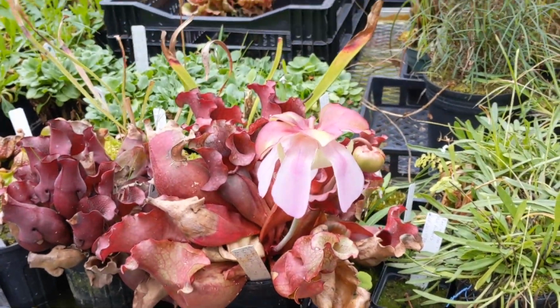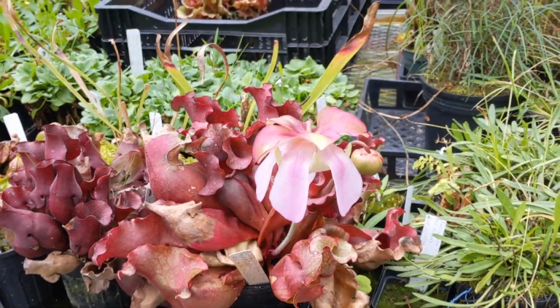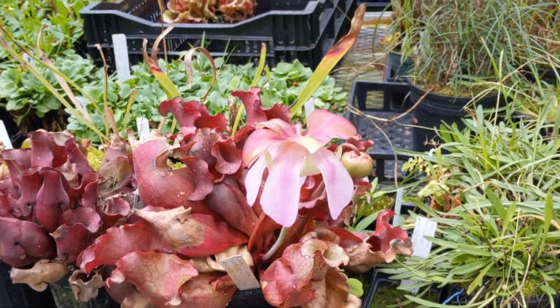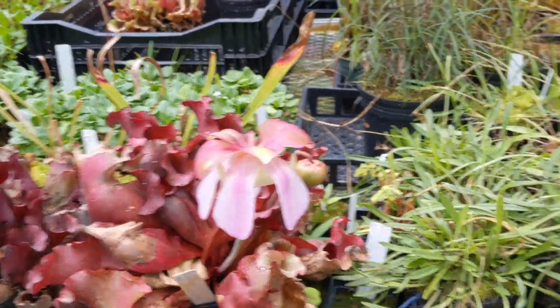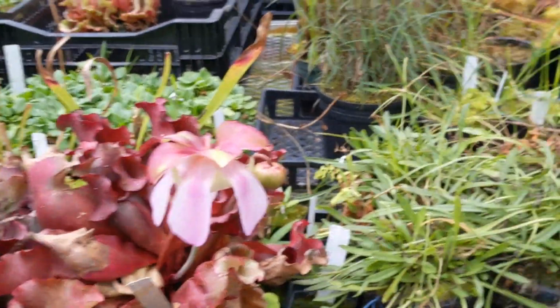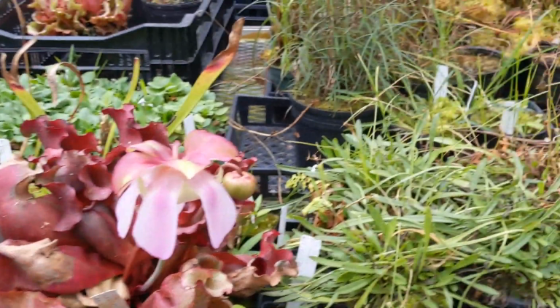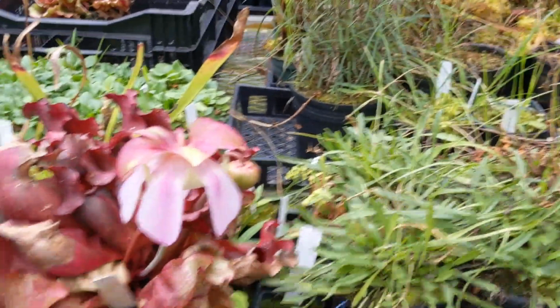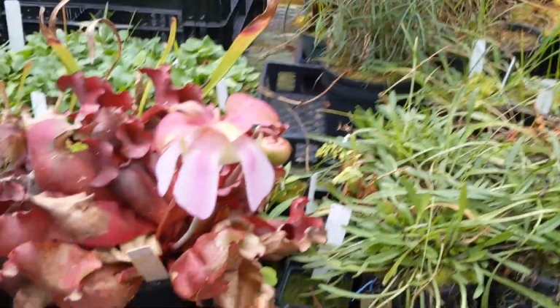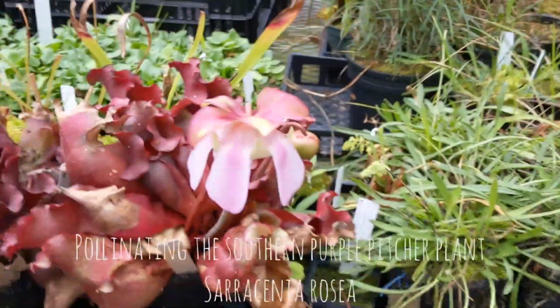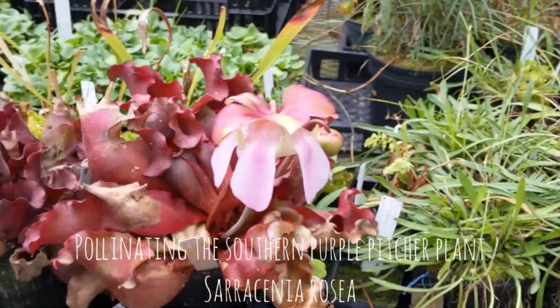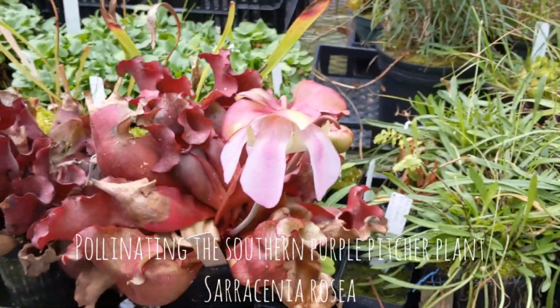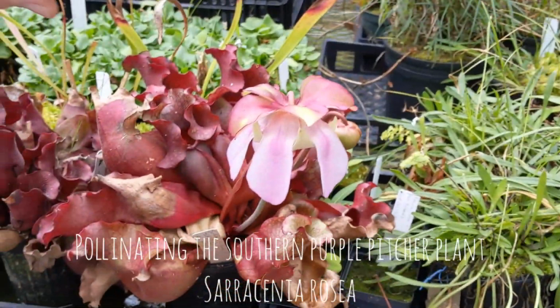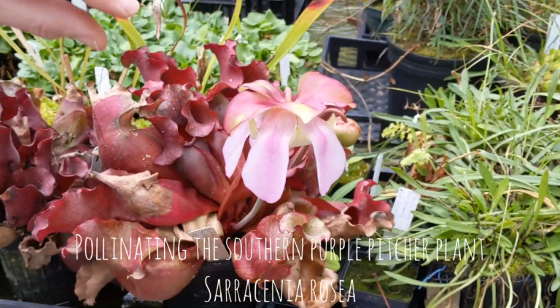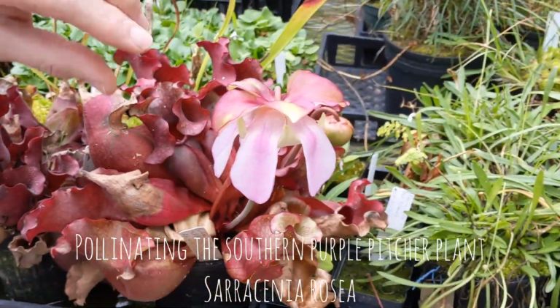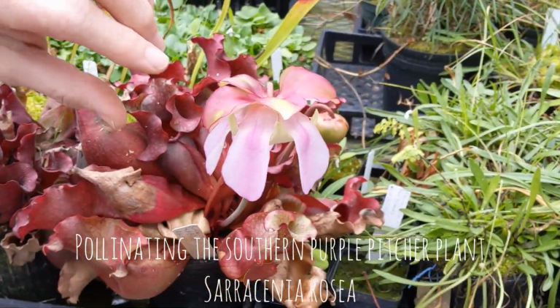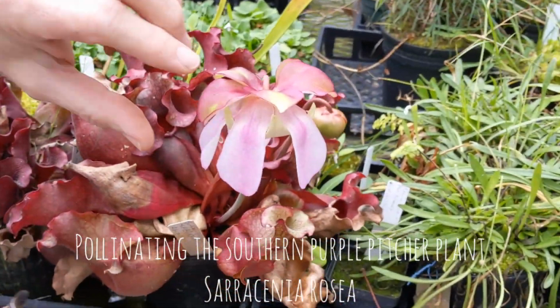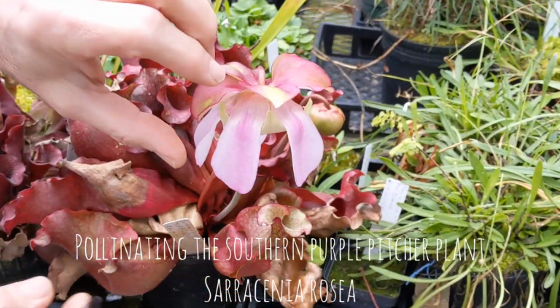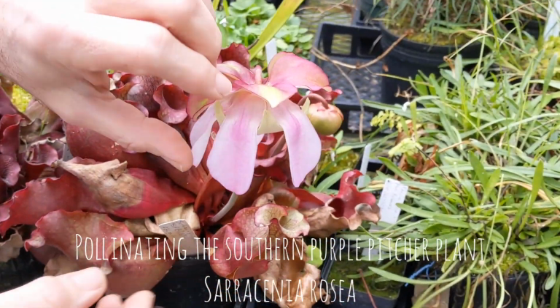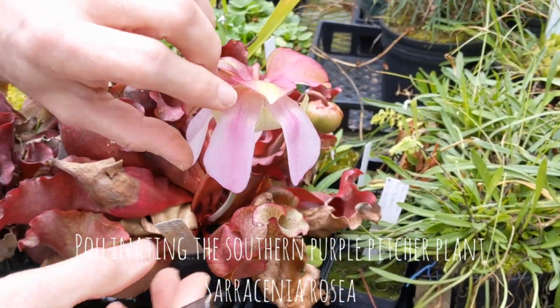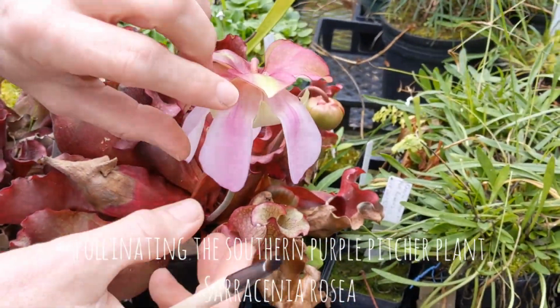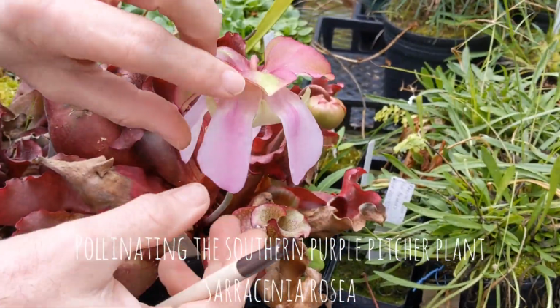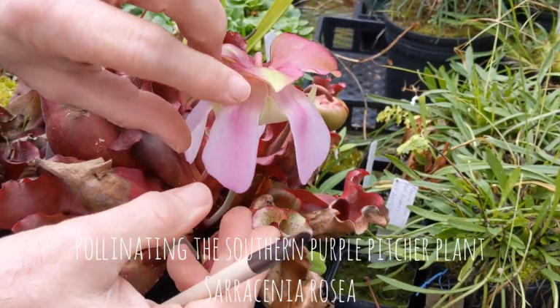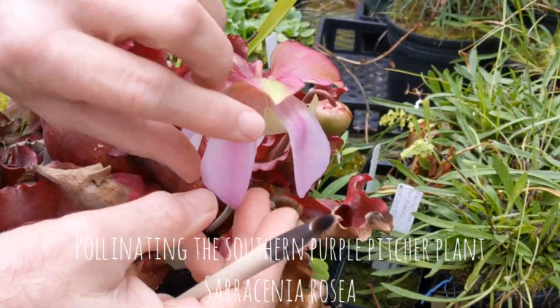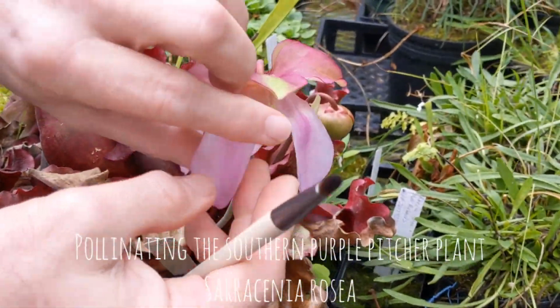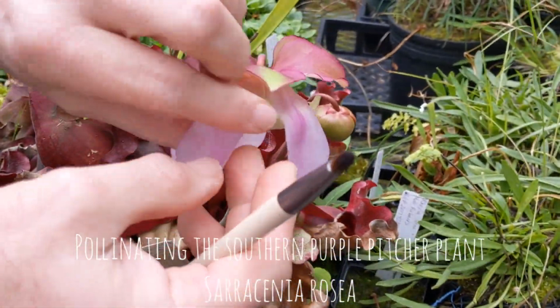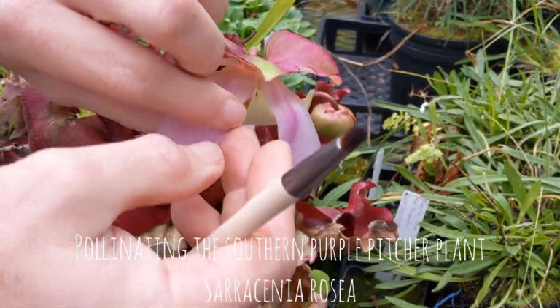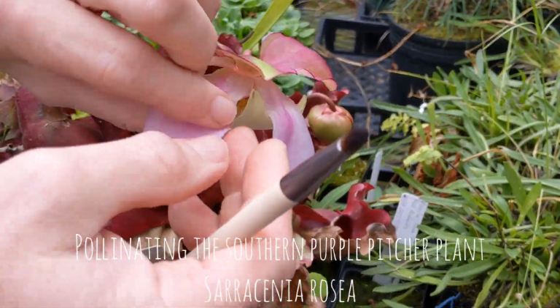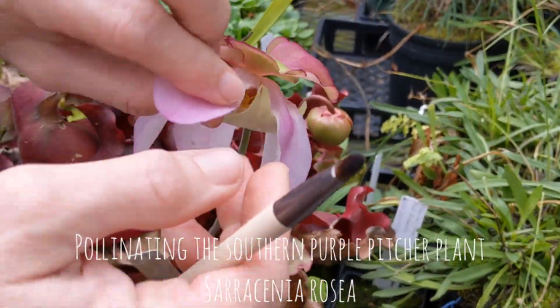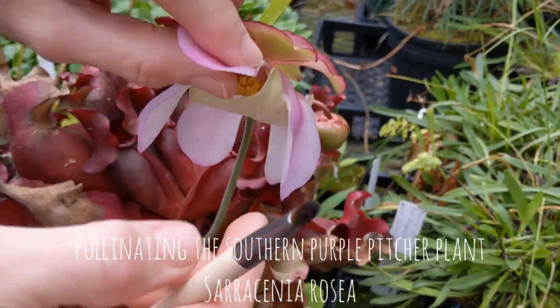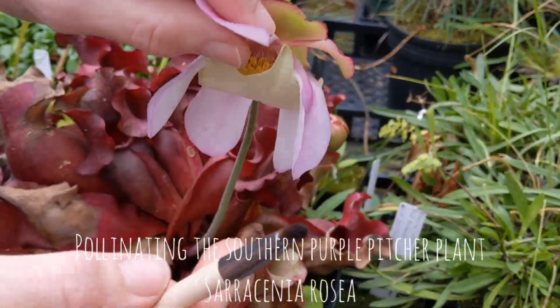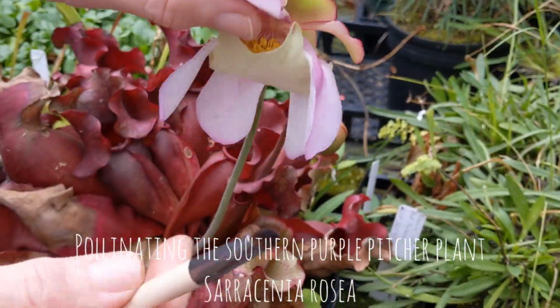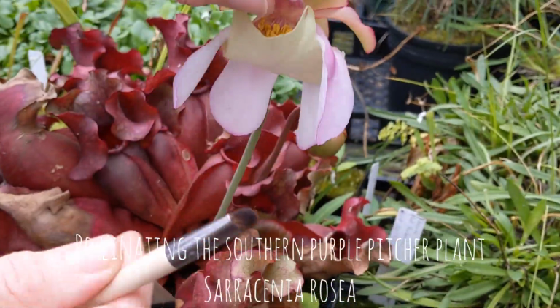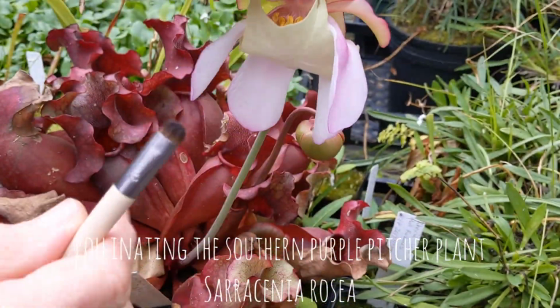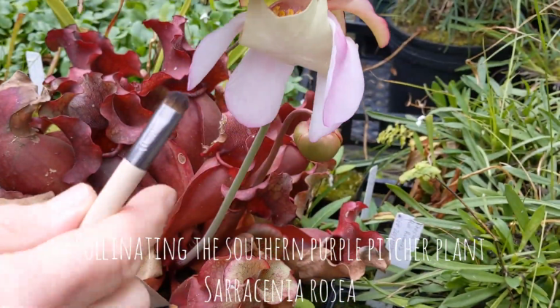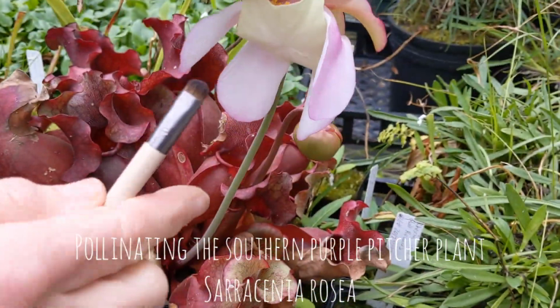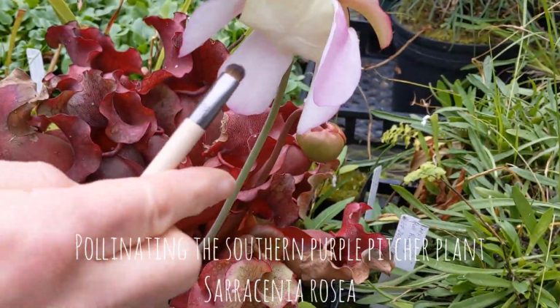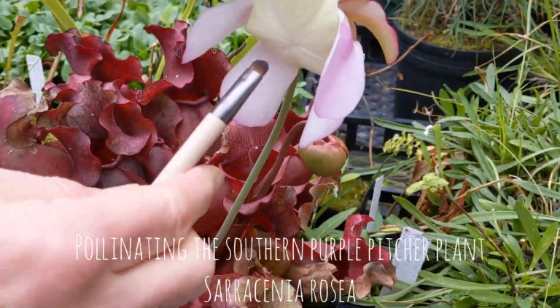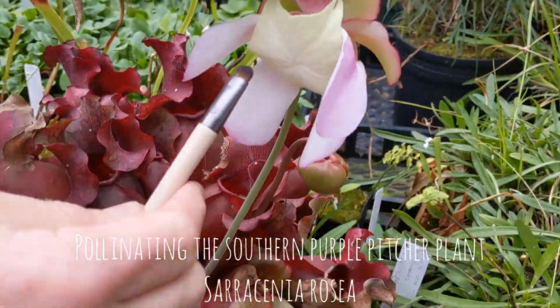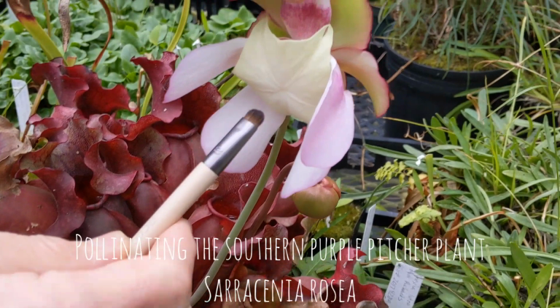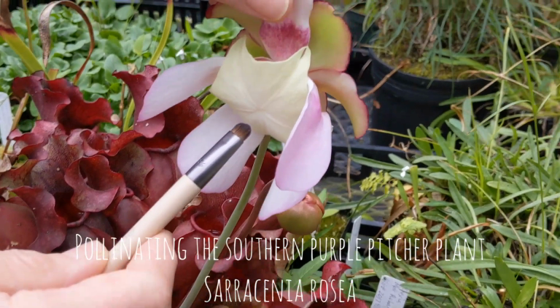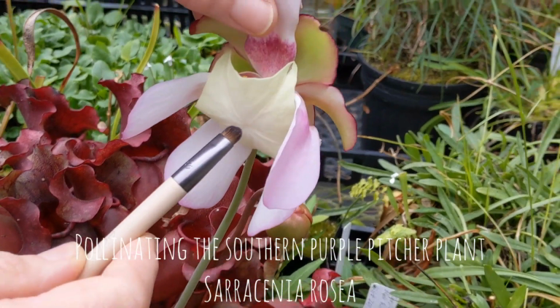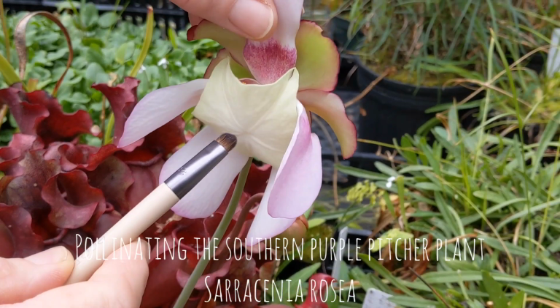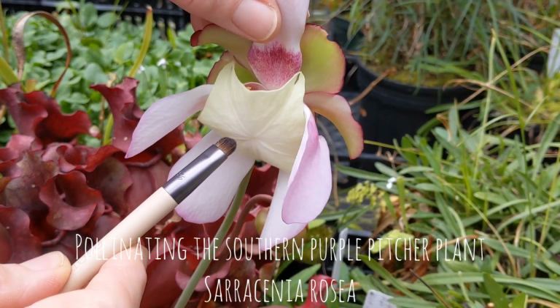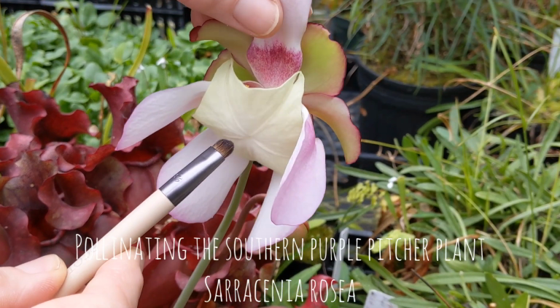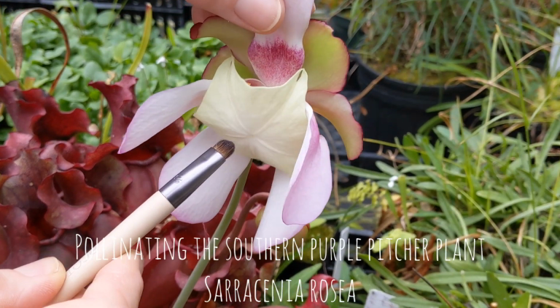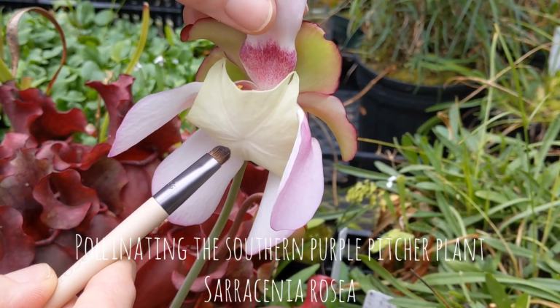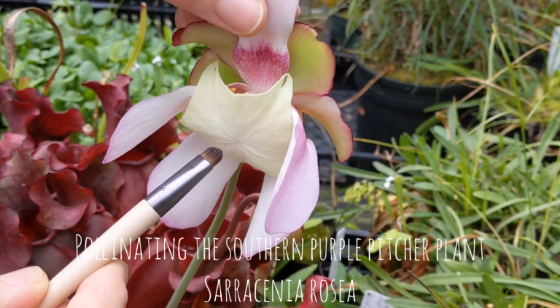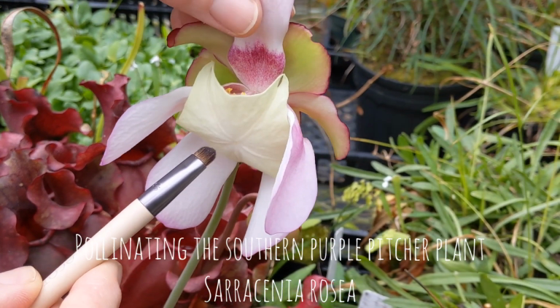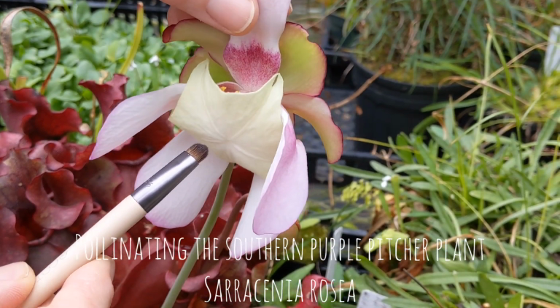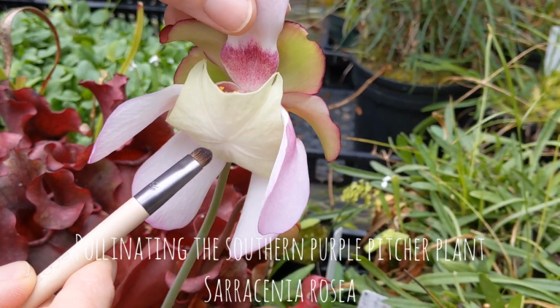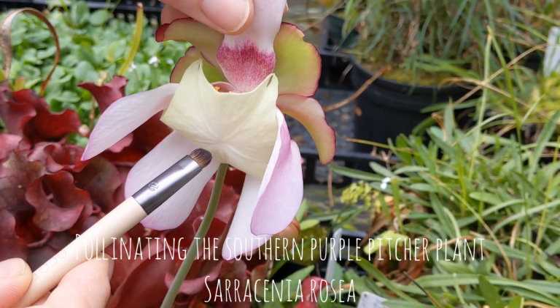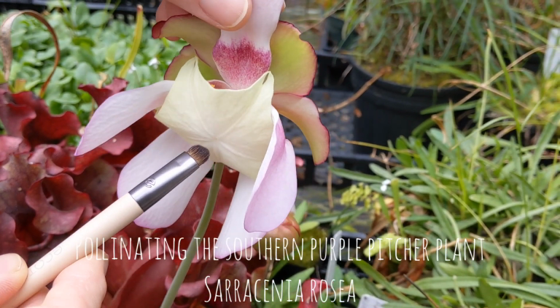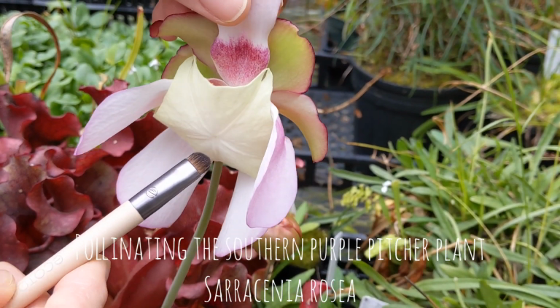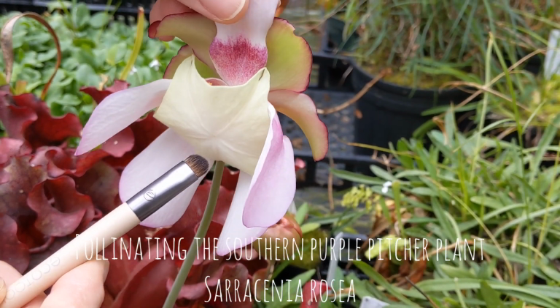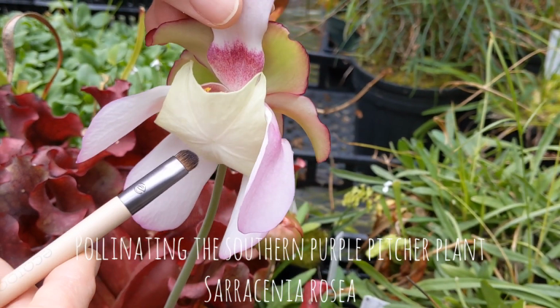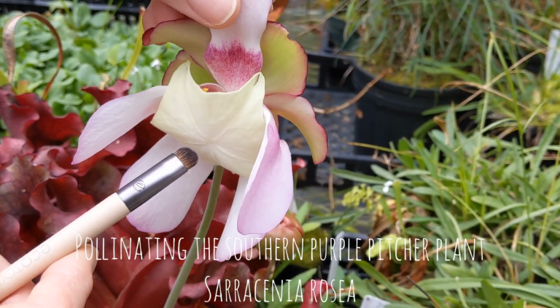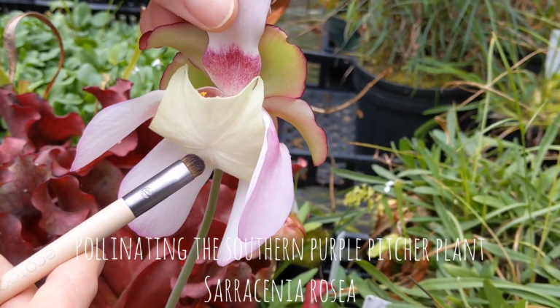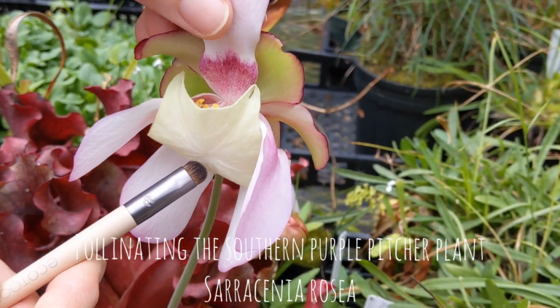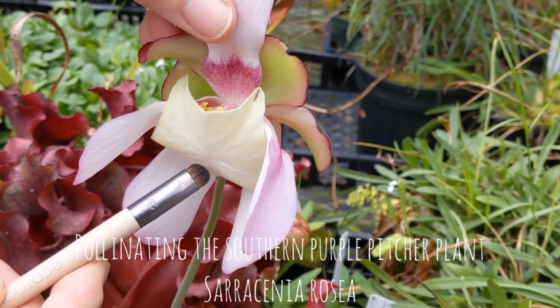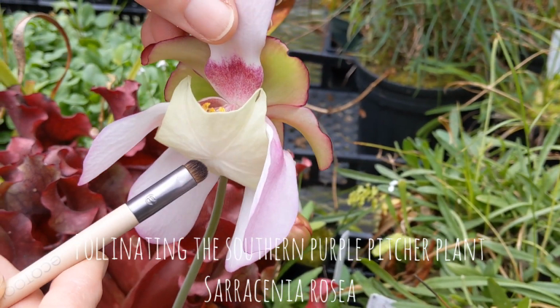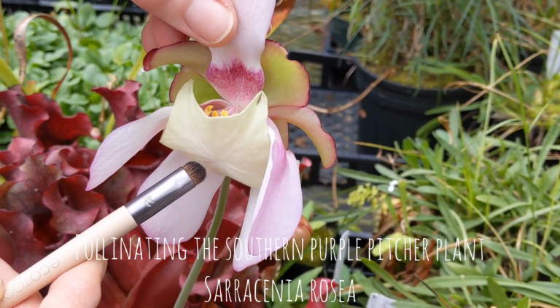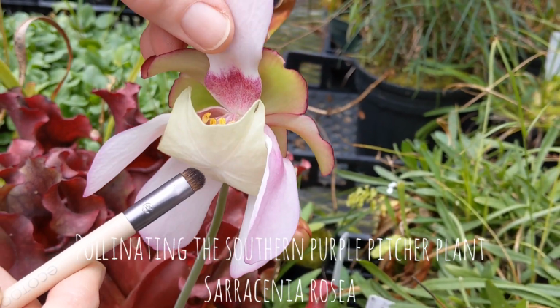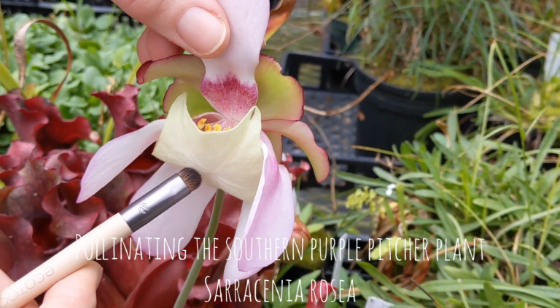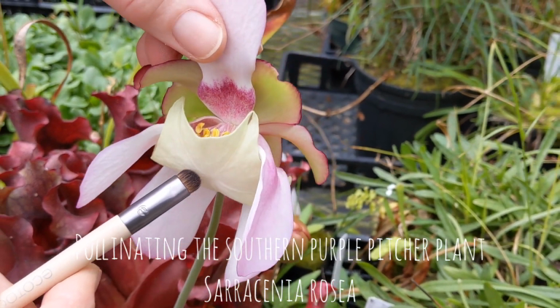So there's a really interesting floral form. This is the highly modified pistil right here. It looks like a little upside down umbrella.